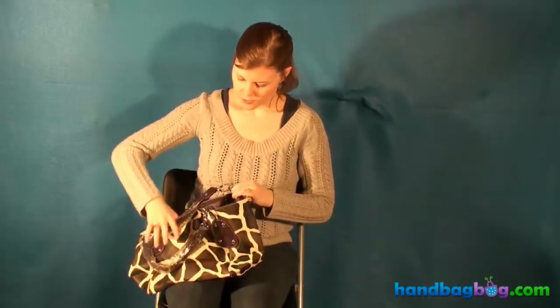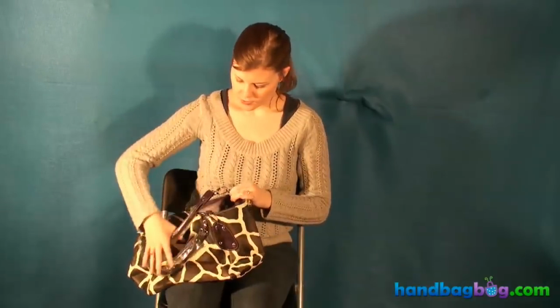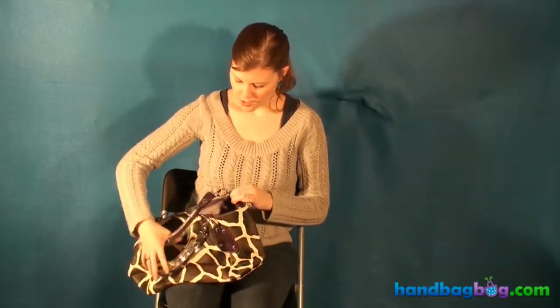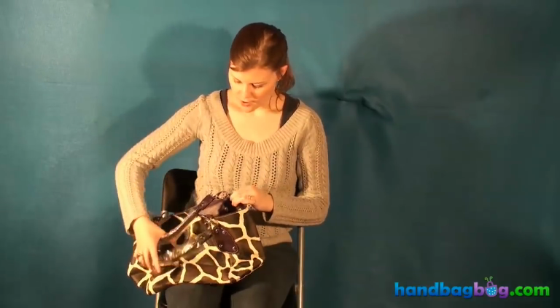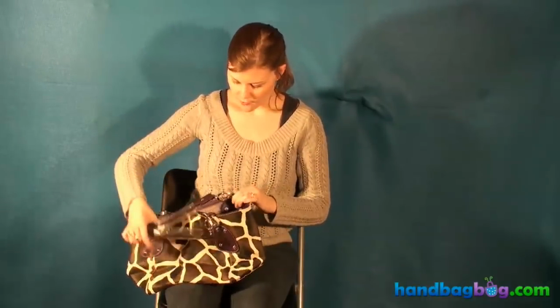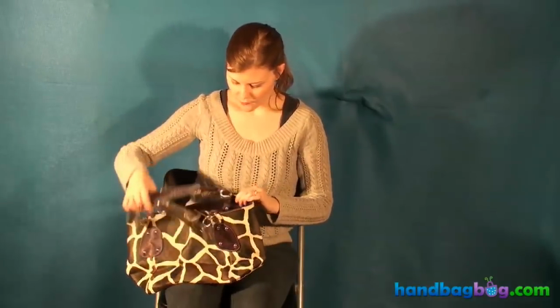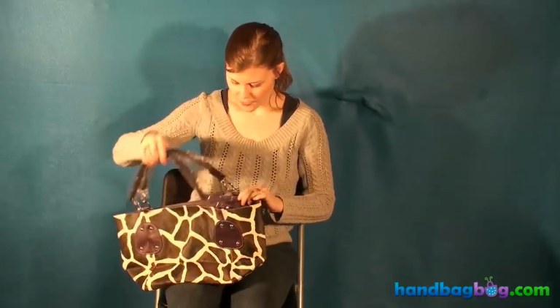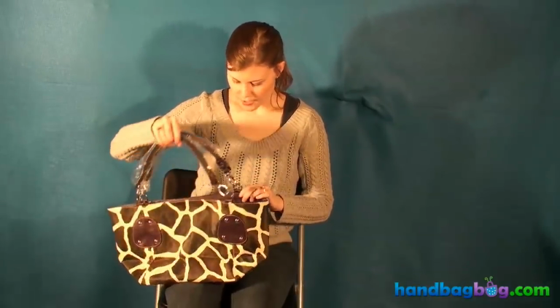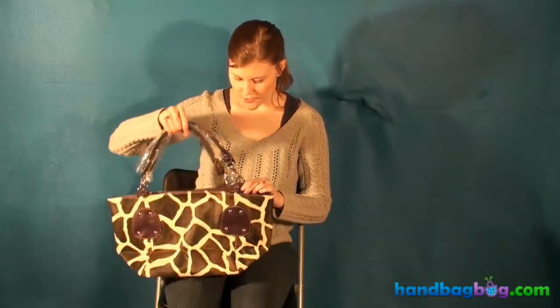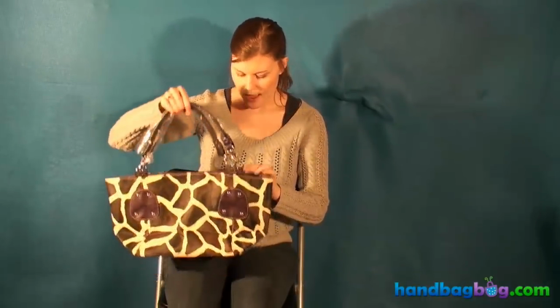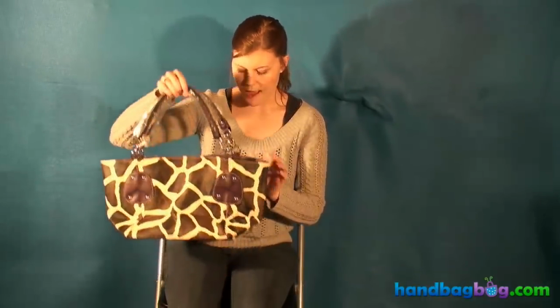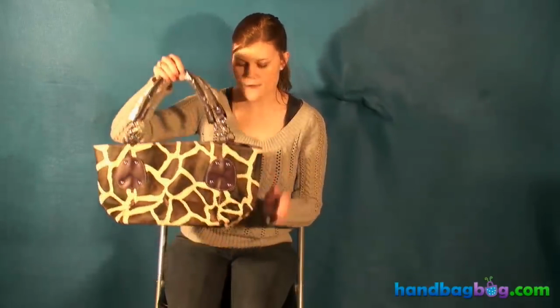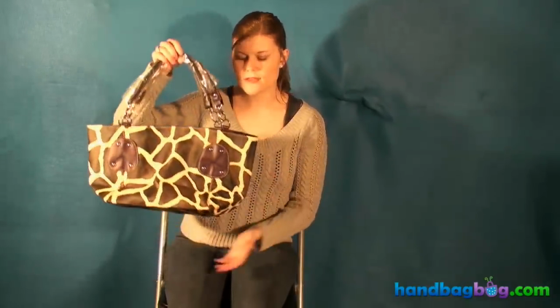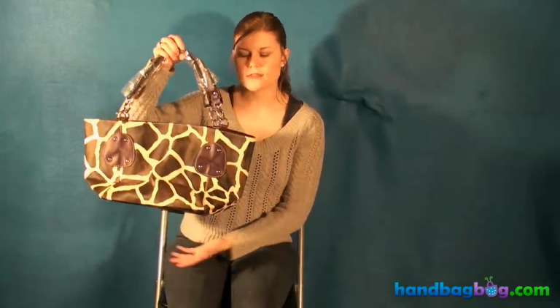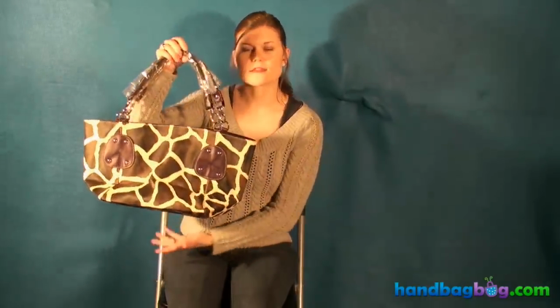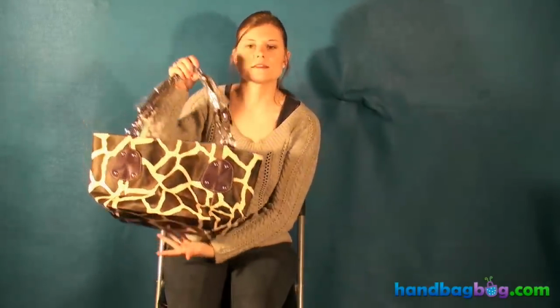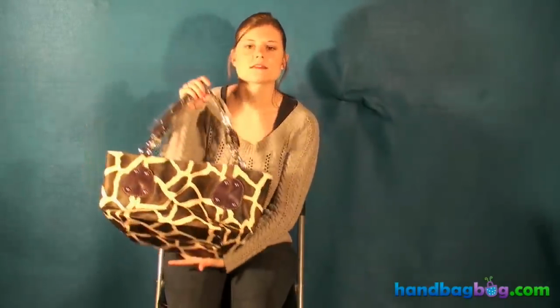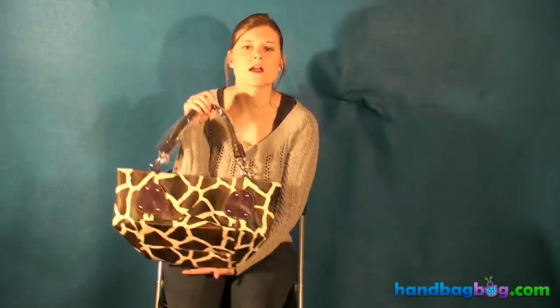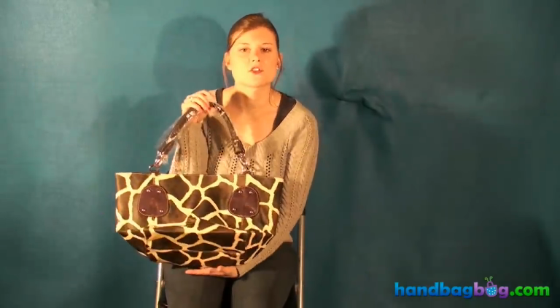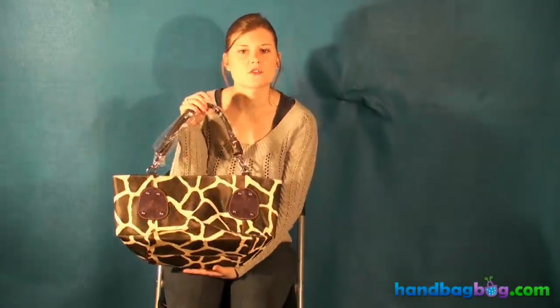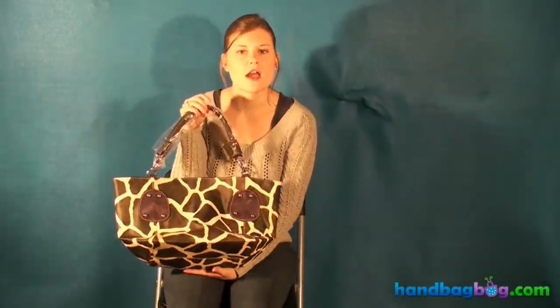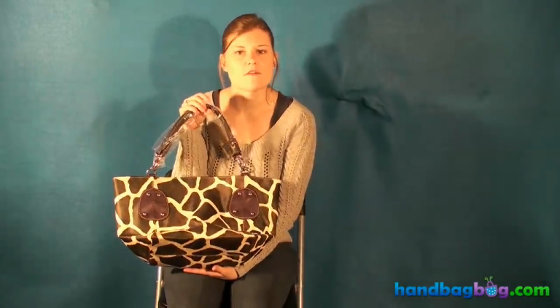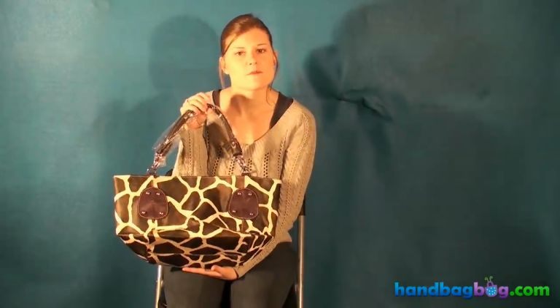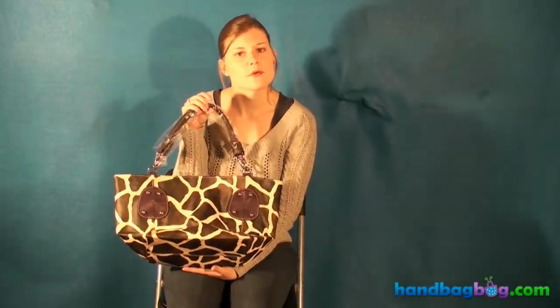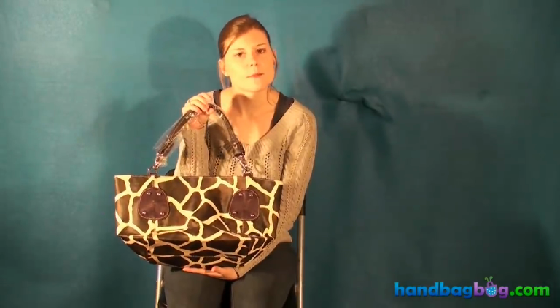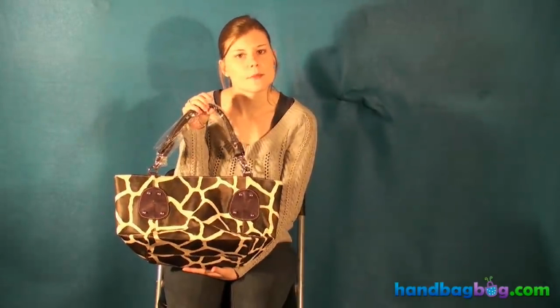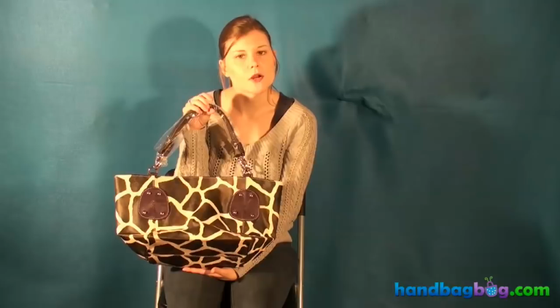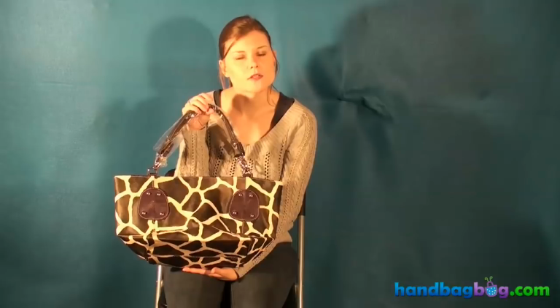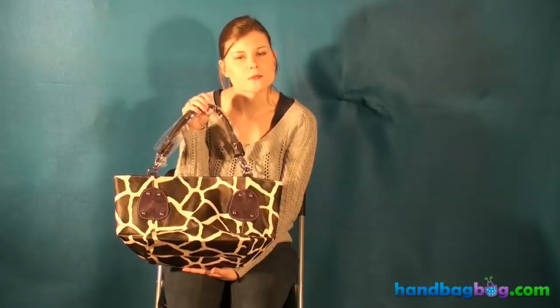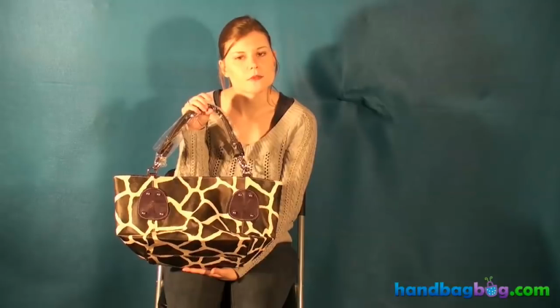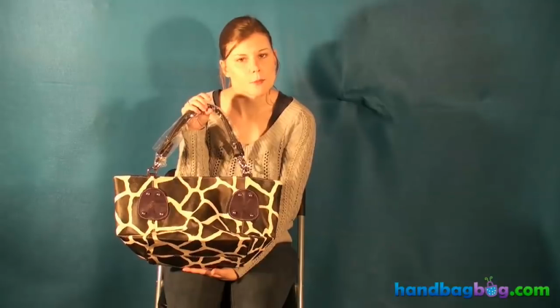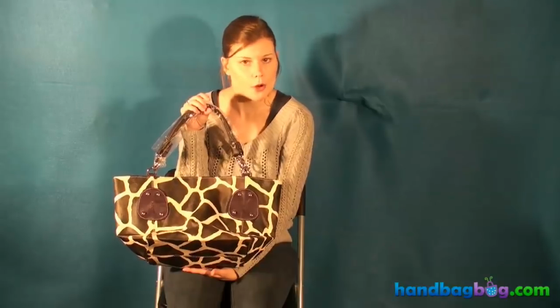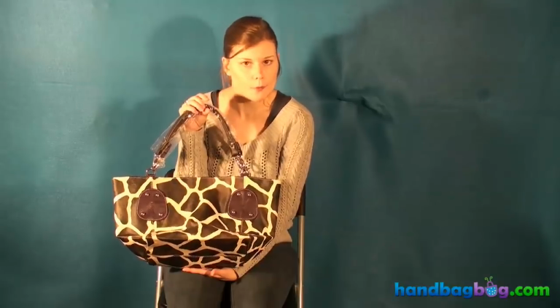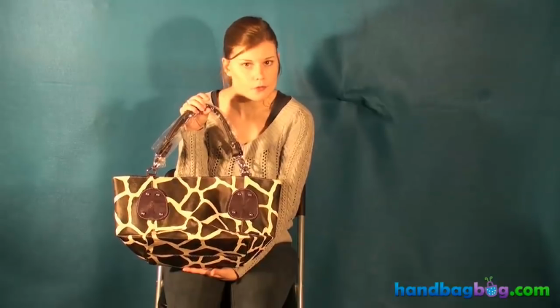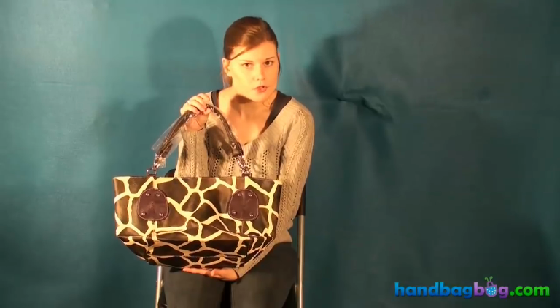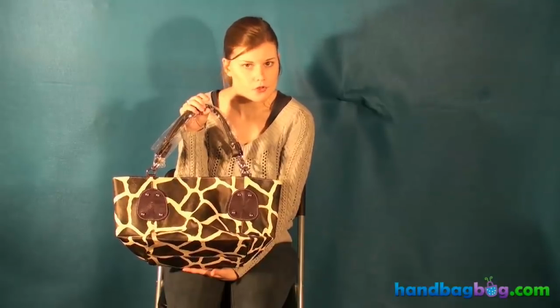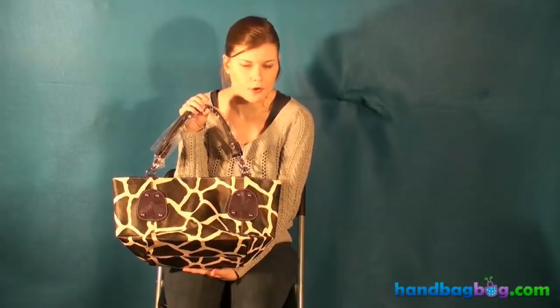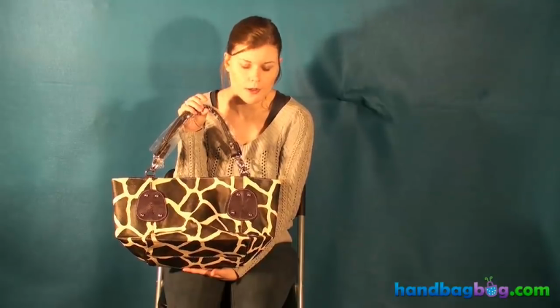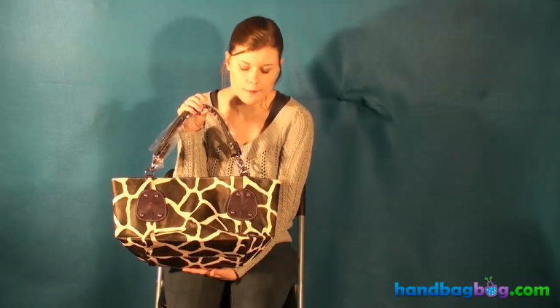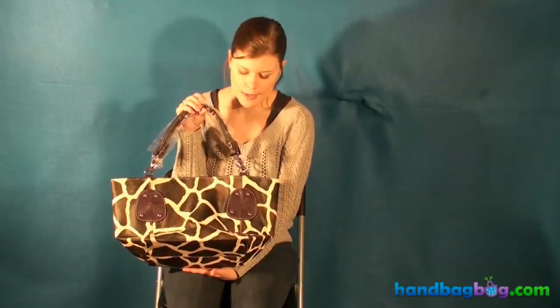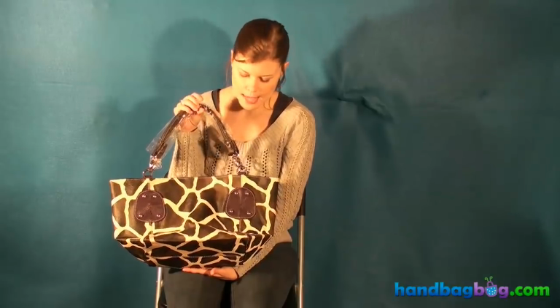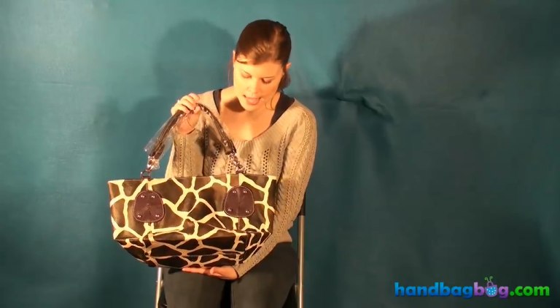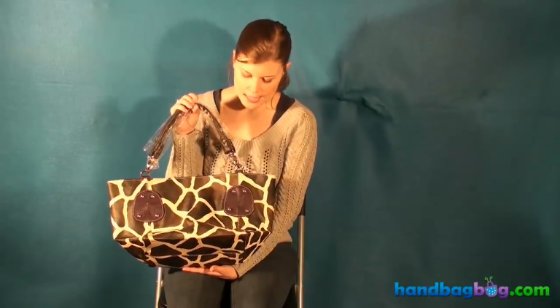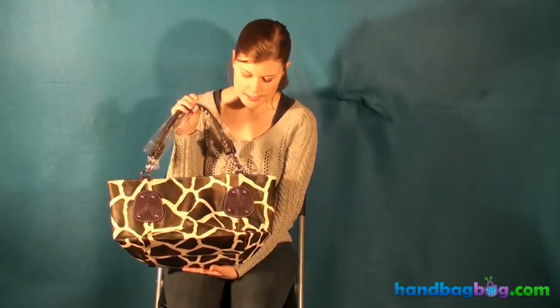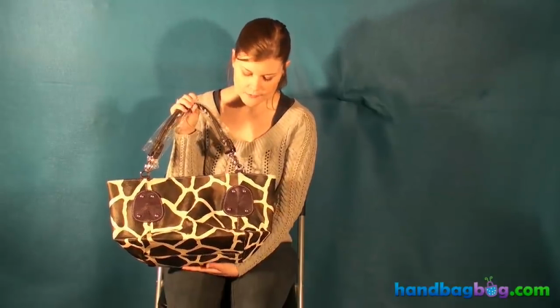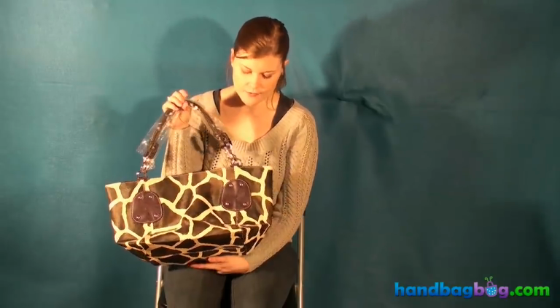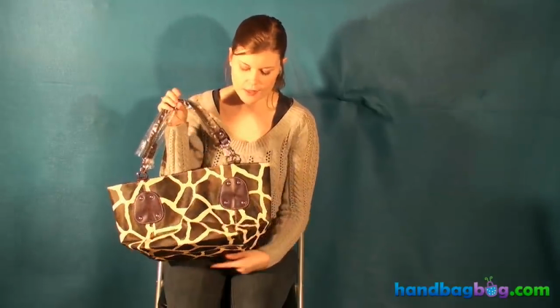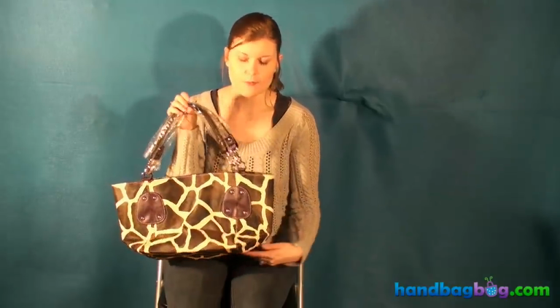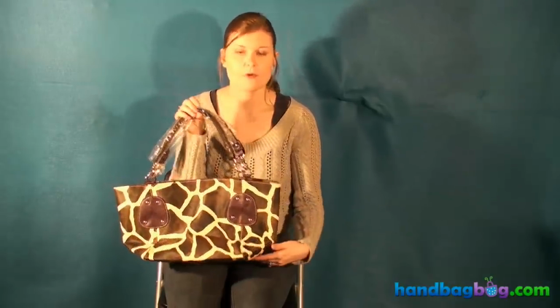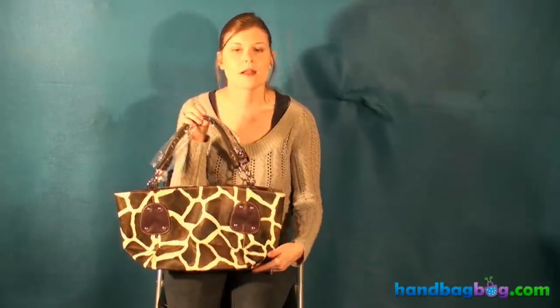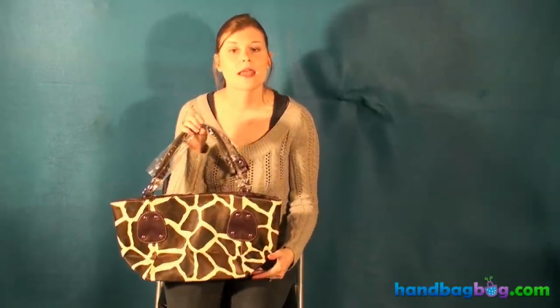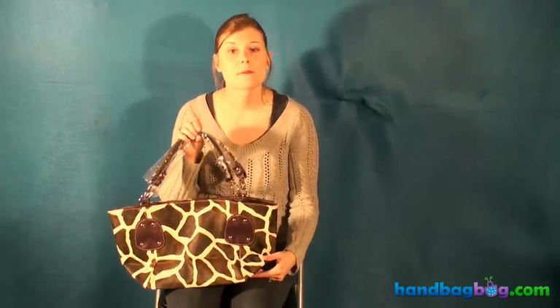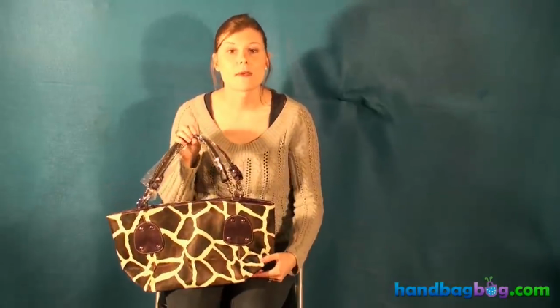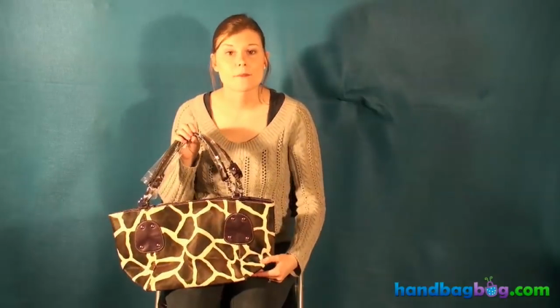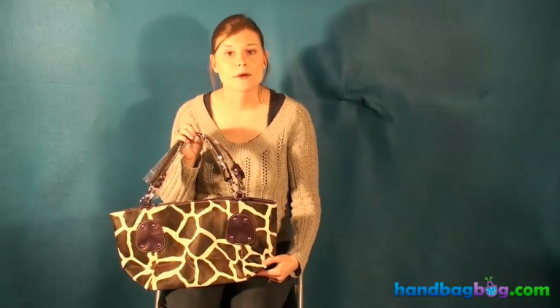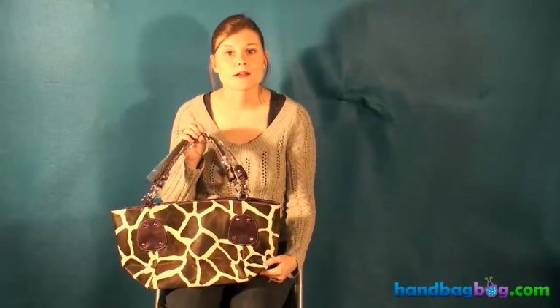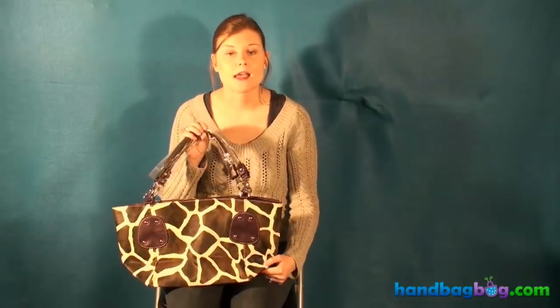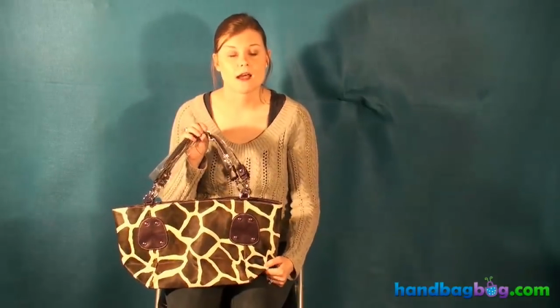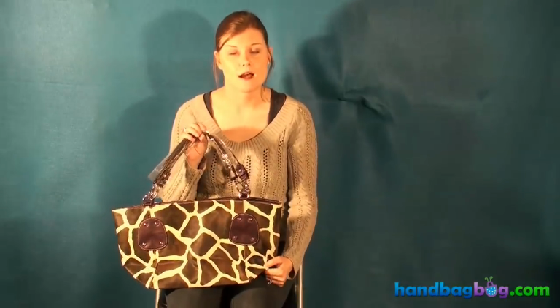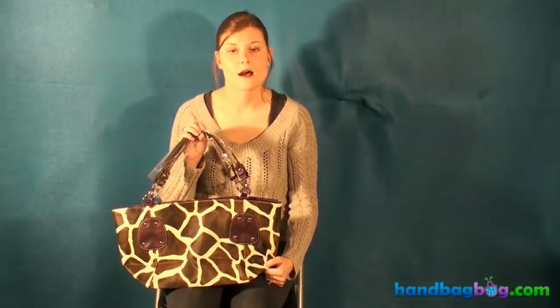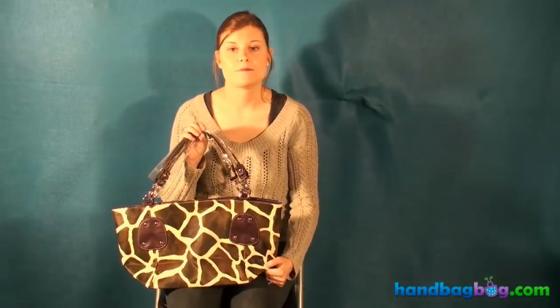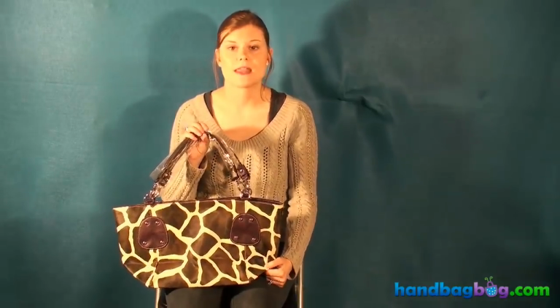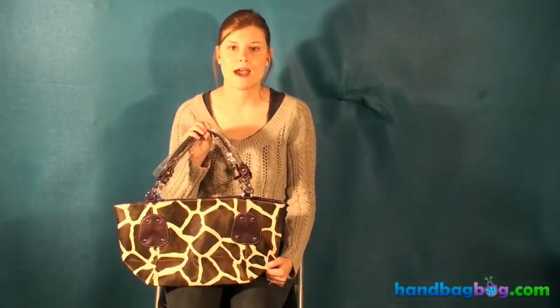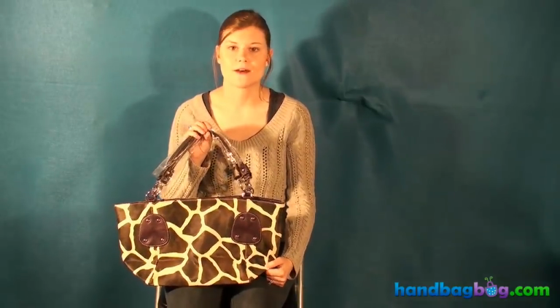So, there you have it. This is our giraffe print purse with purple trim. It's available at handbagbug.com now.